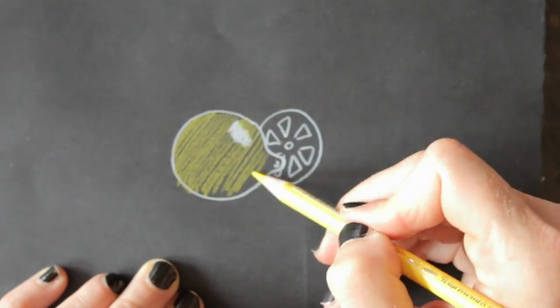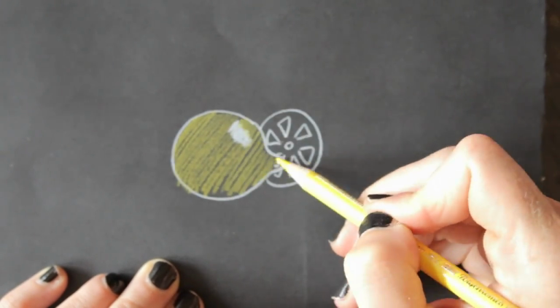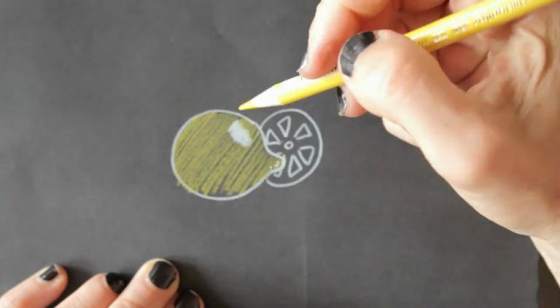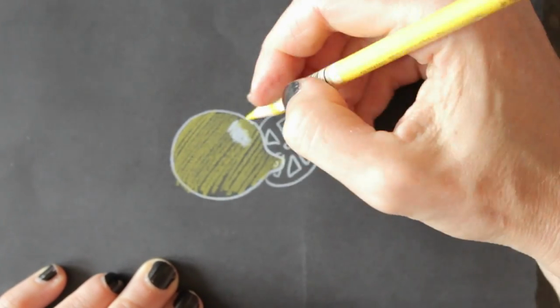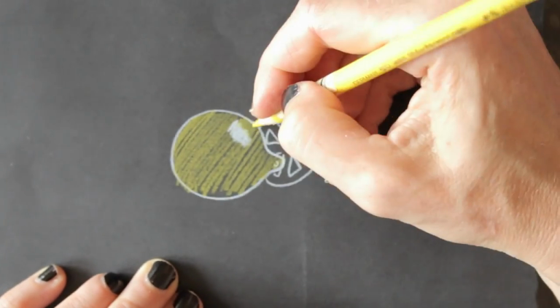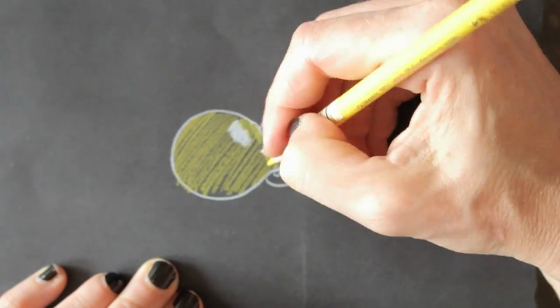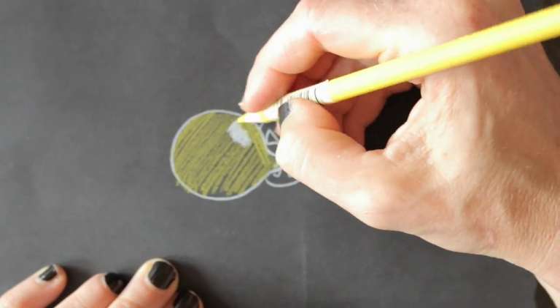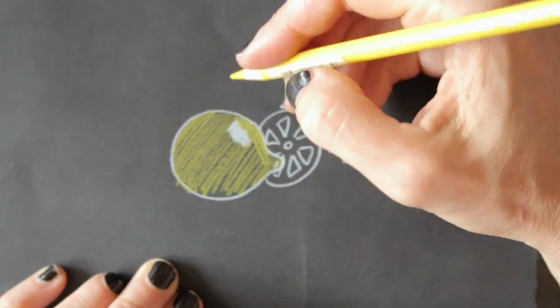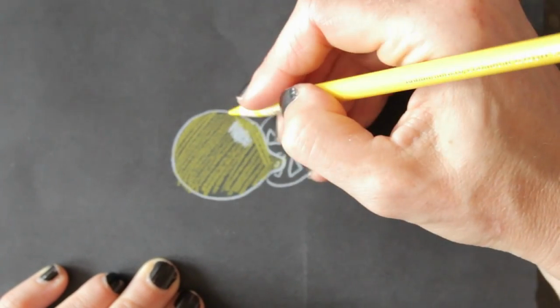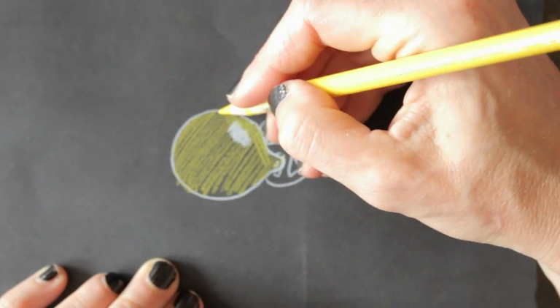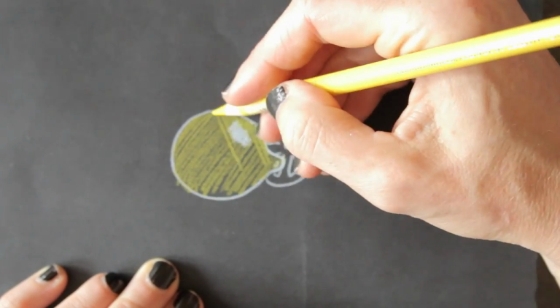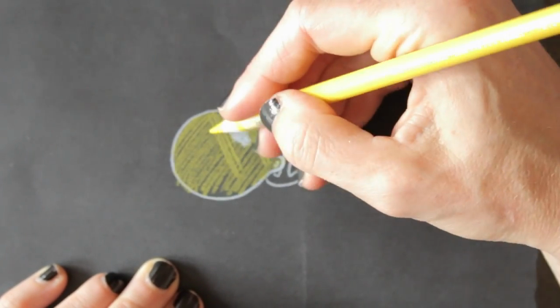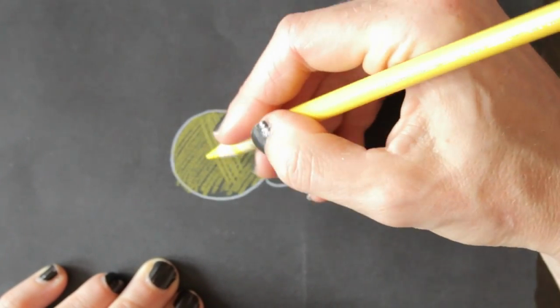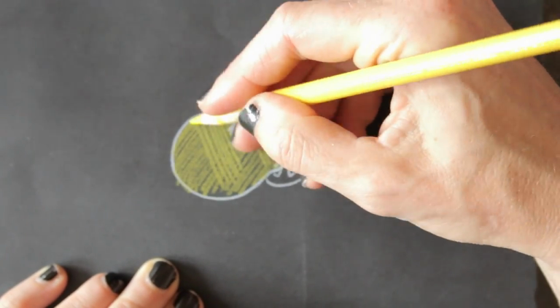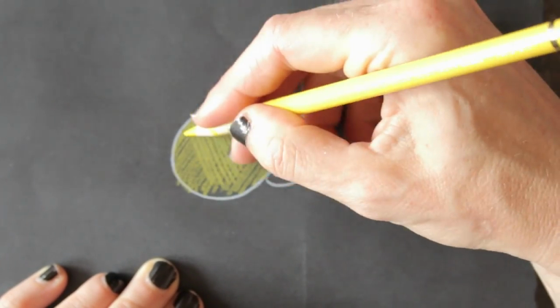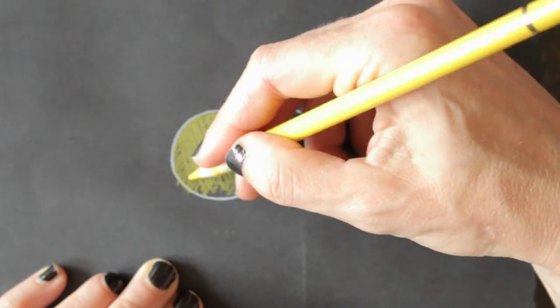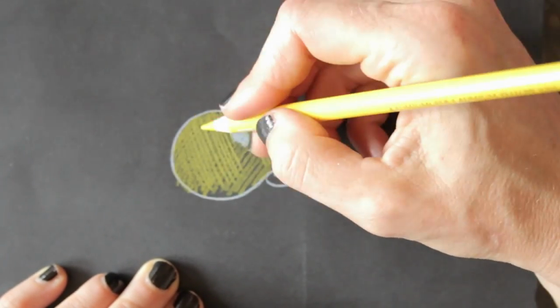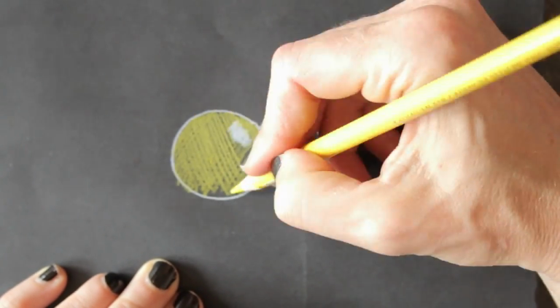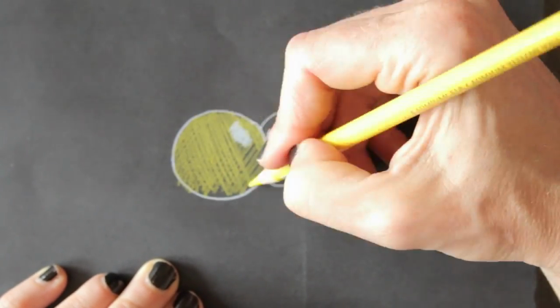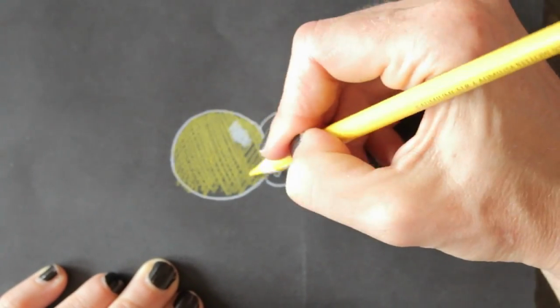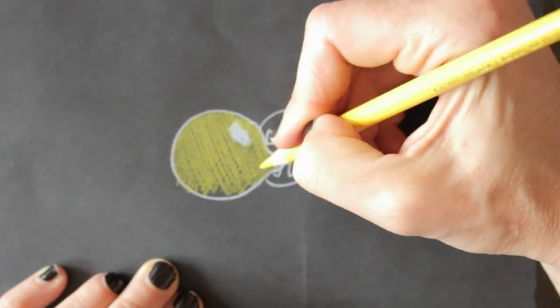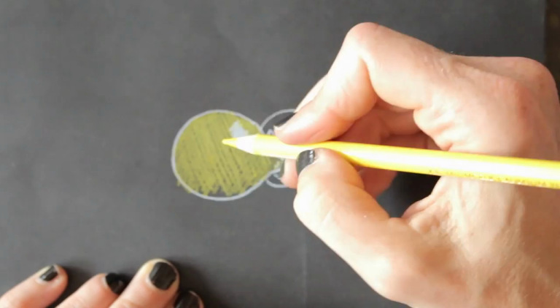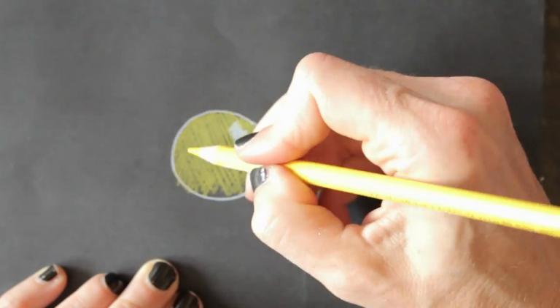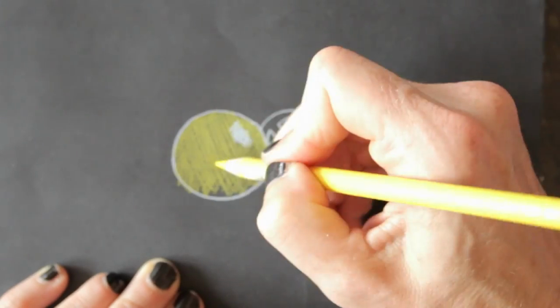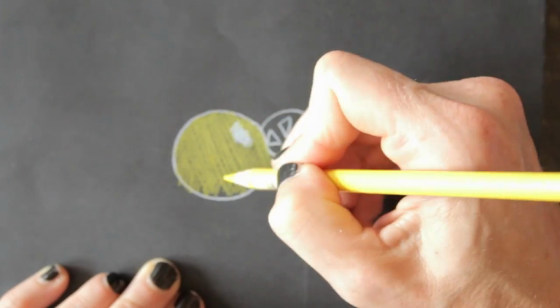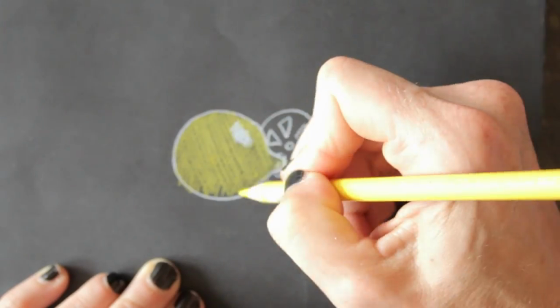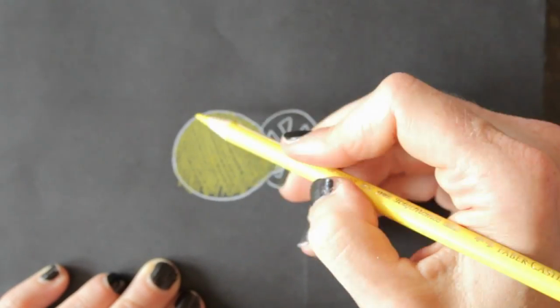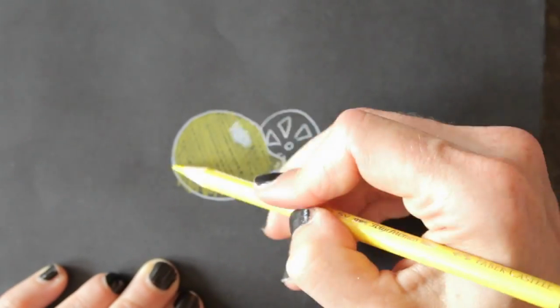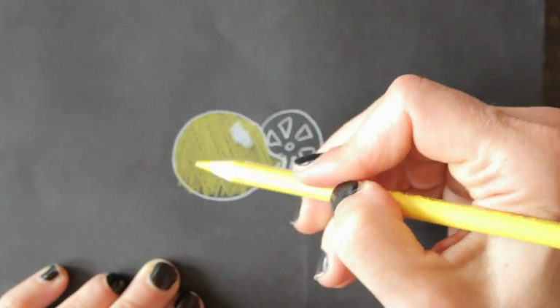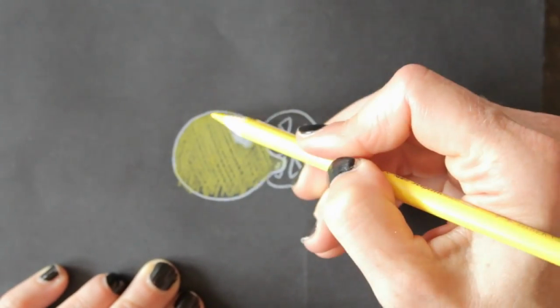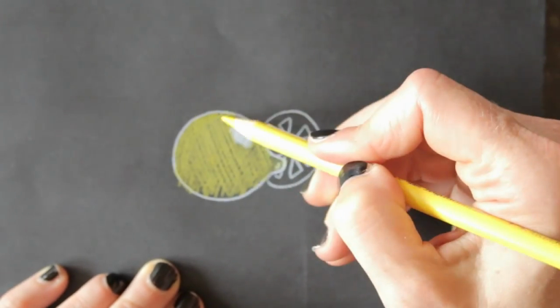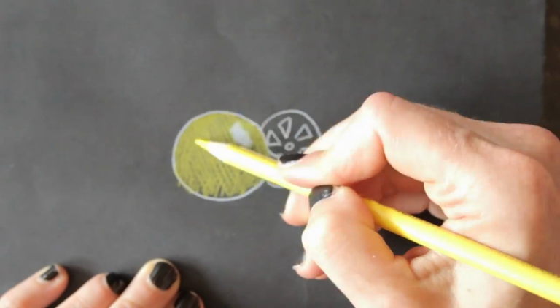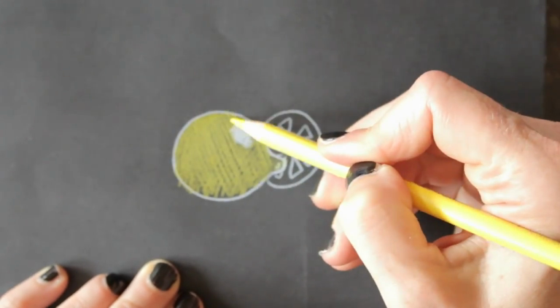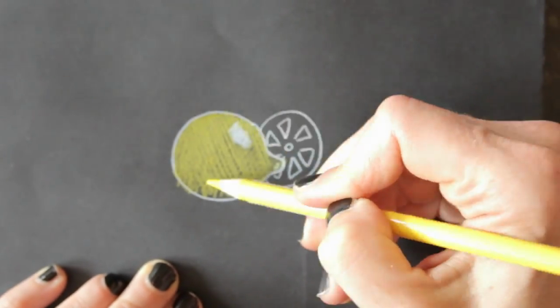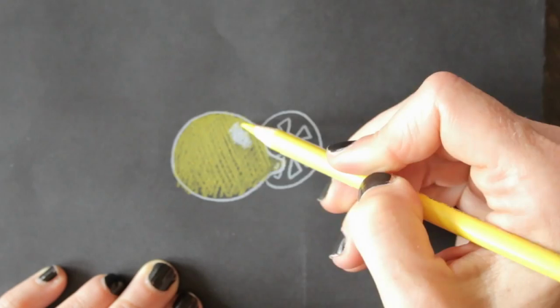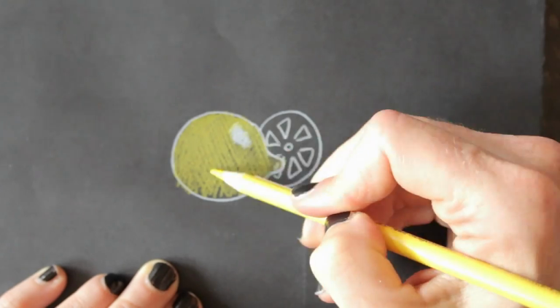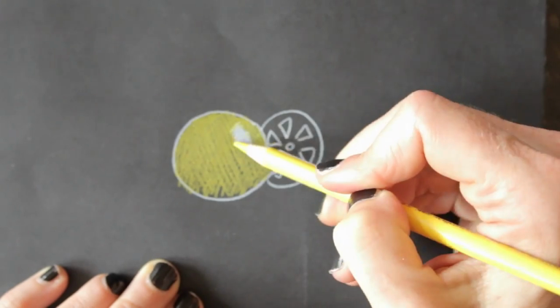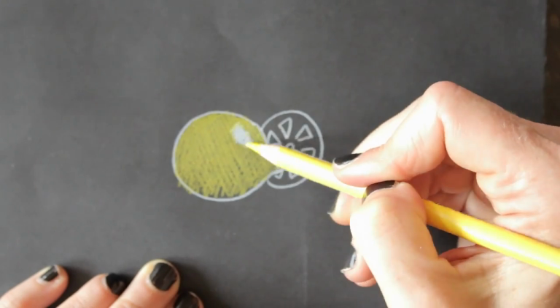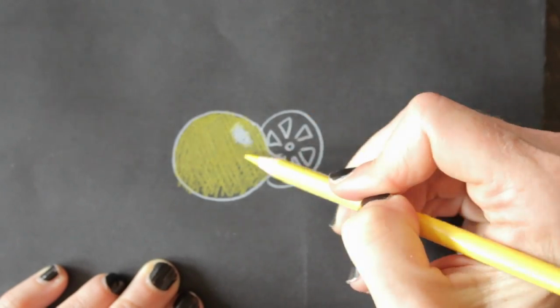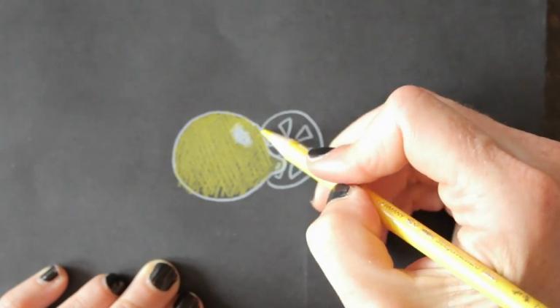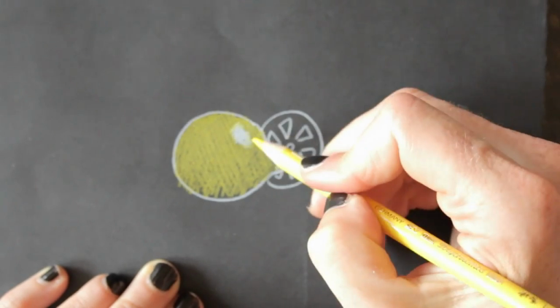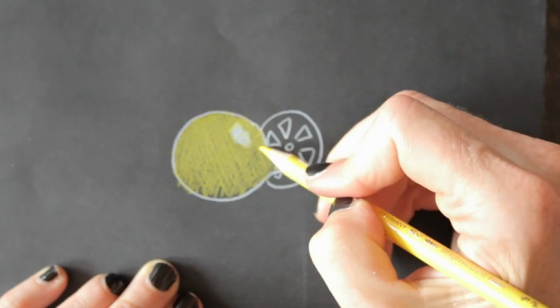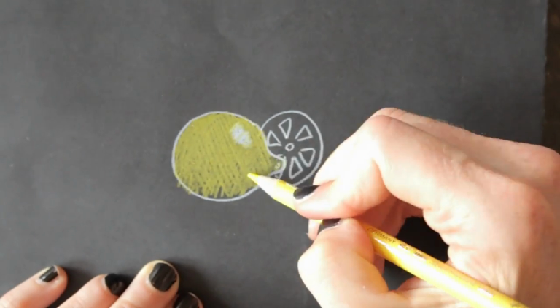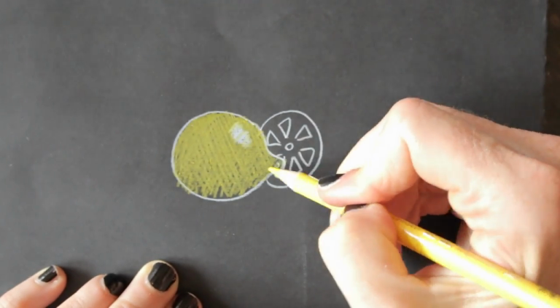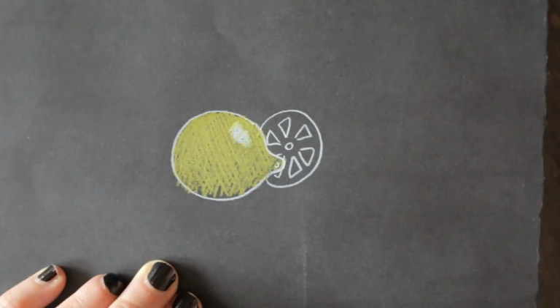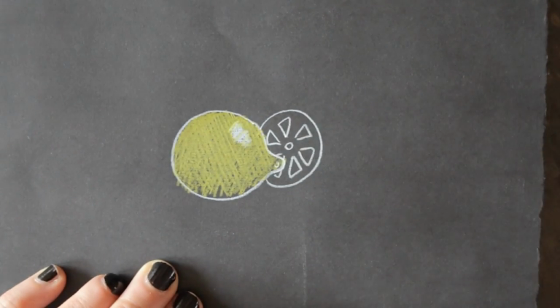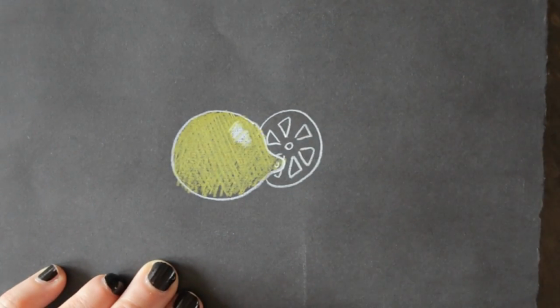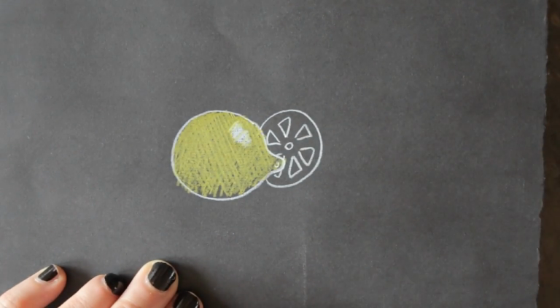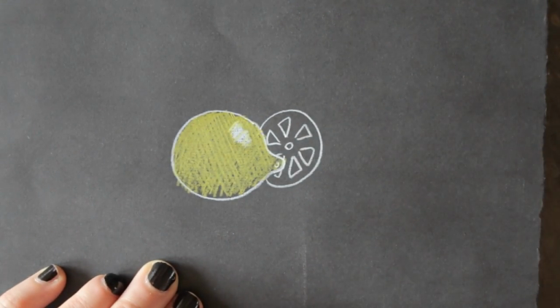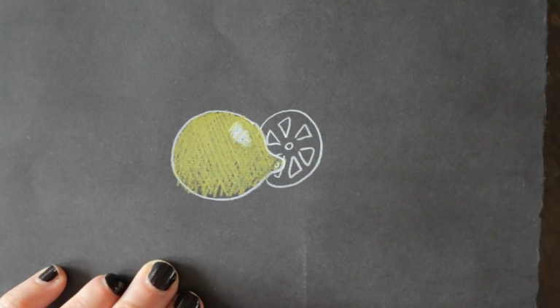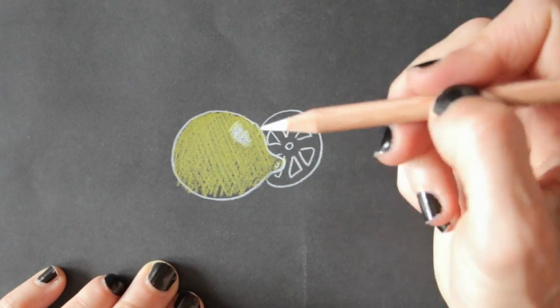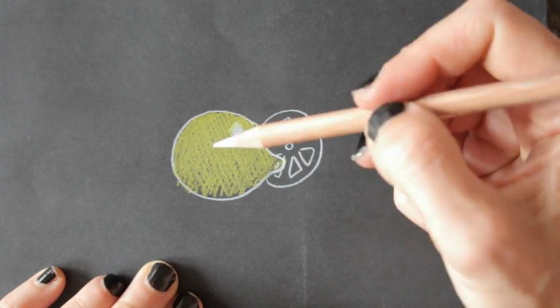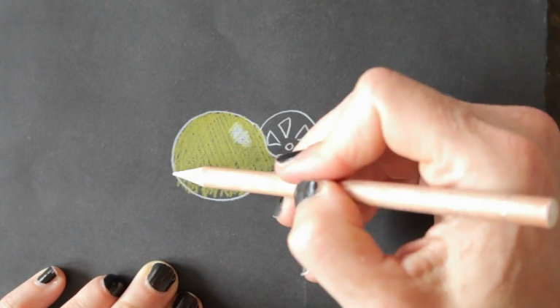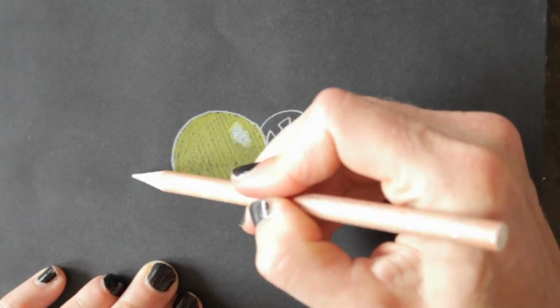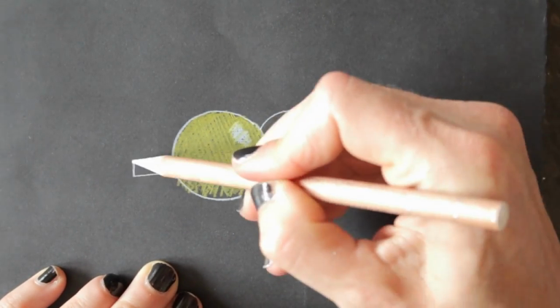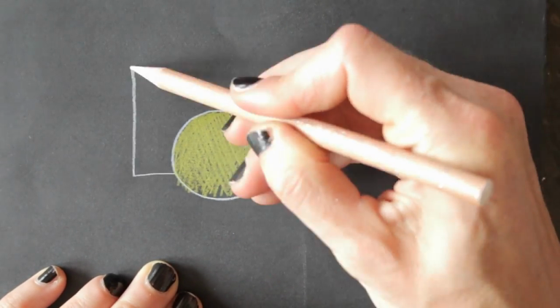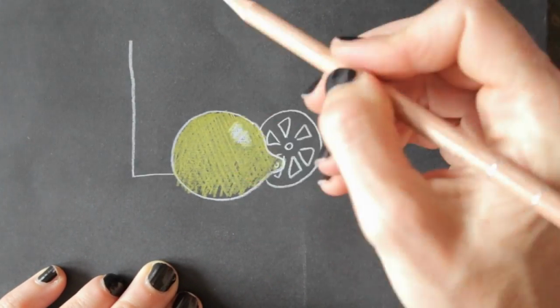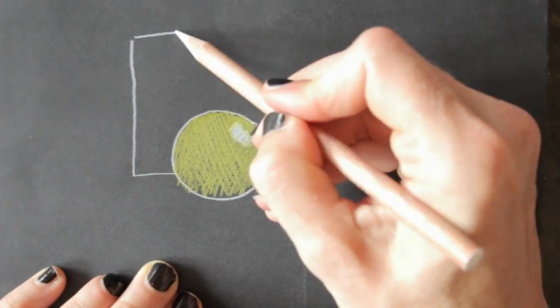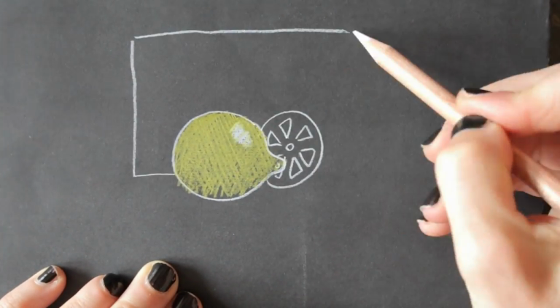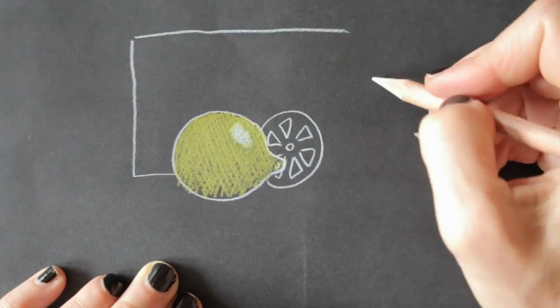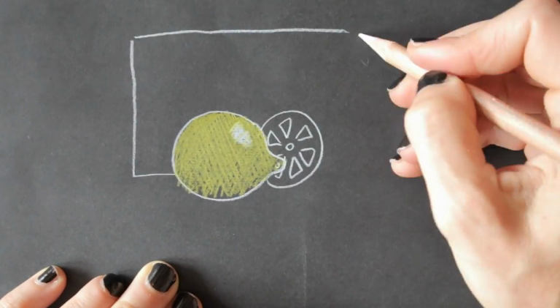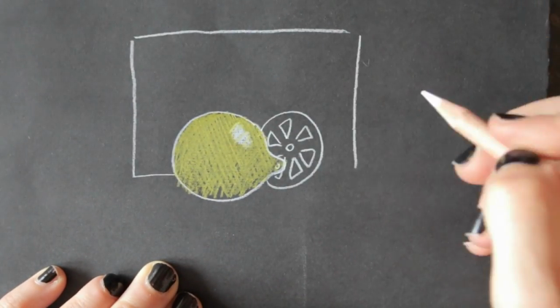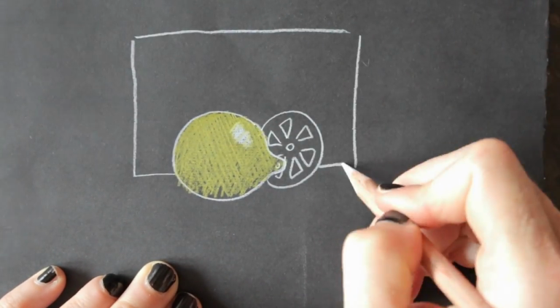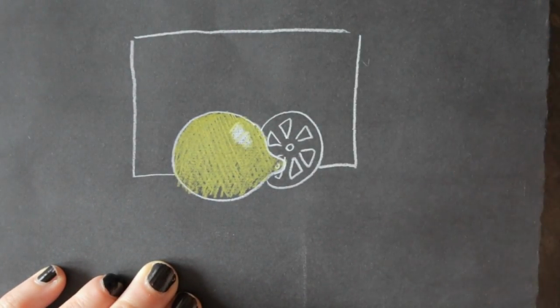Add color if you like. The dark background will make the colors pop. Hatch and crosshatch to color.